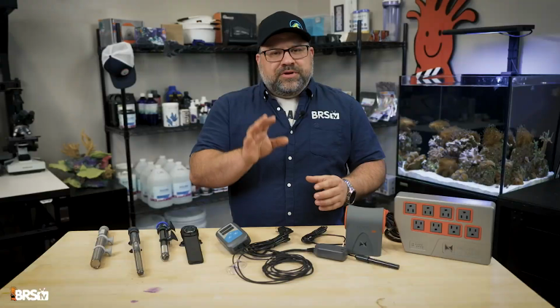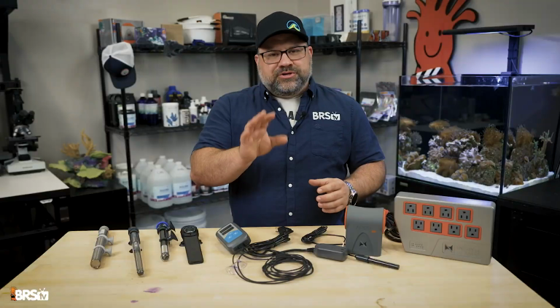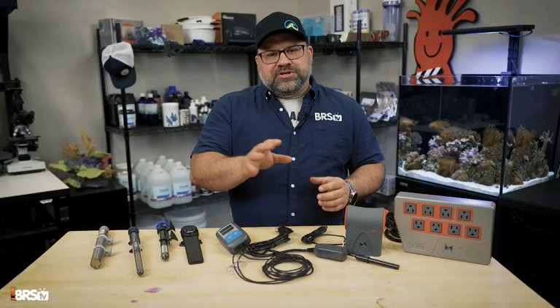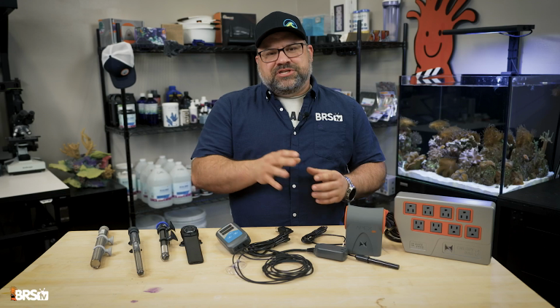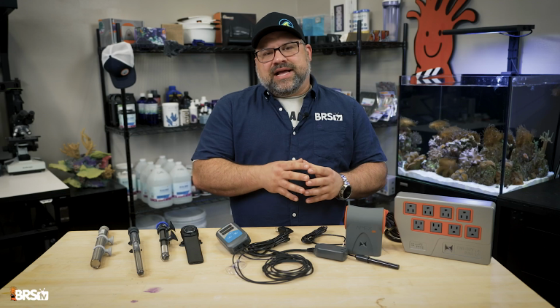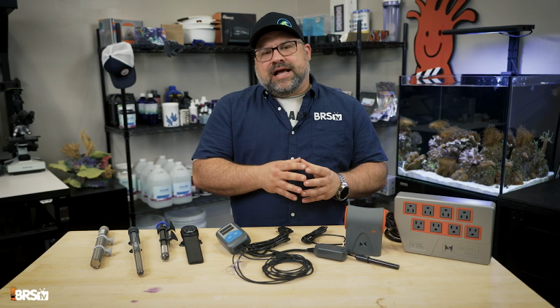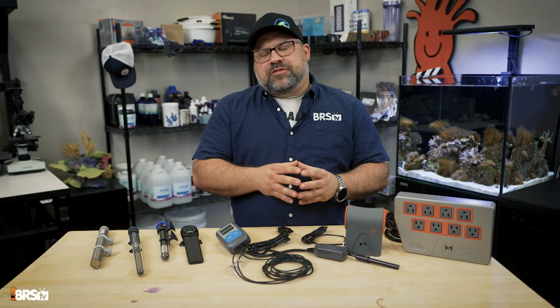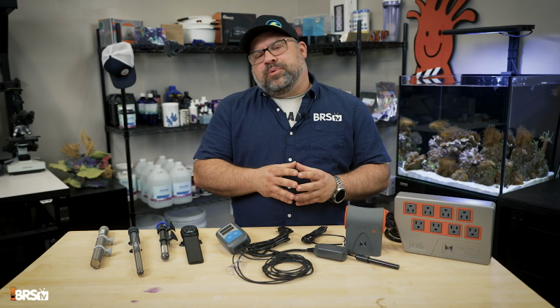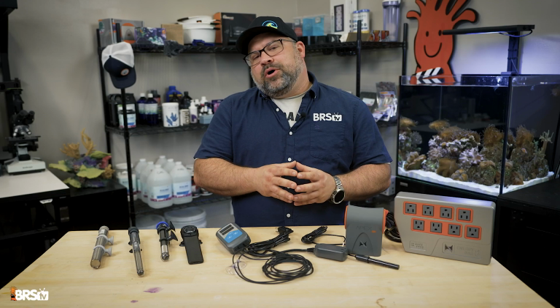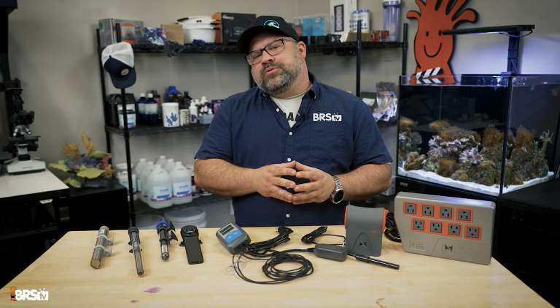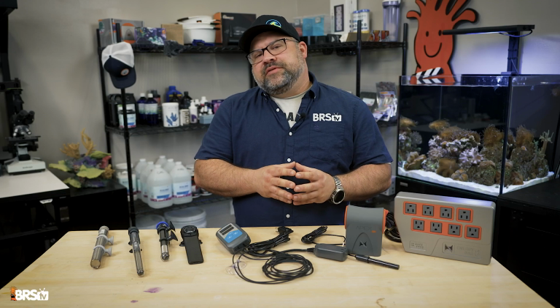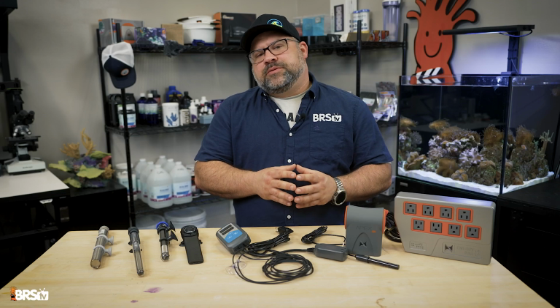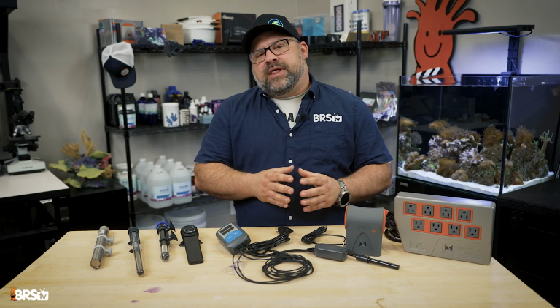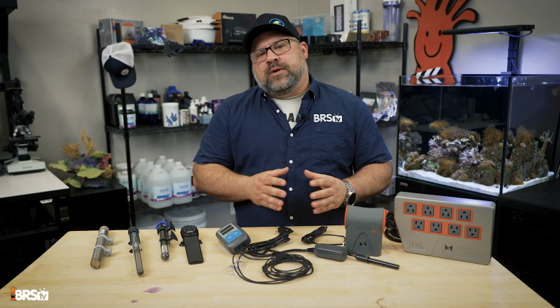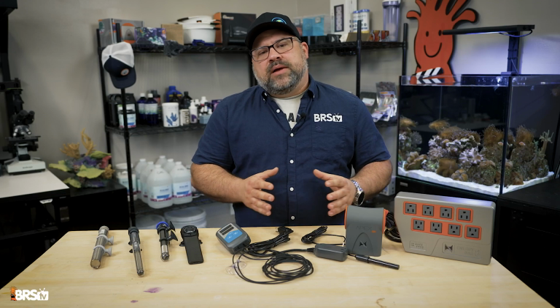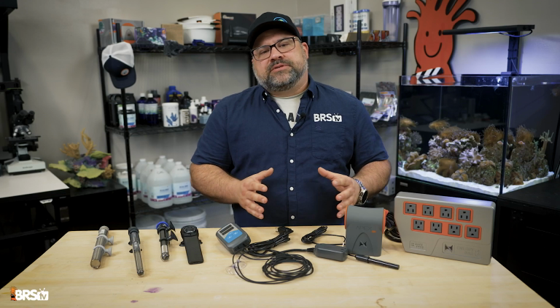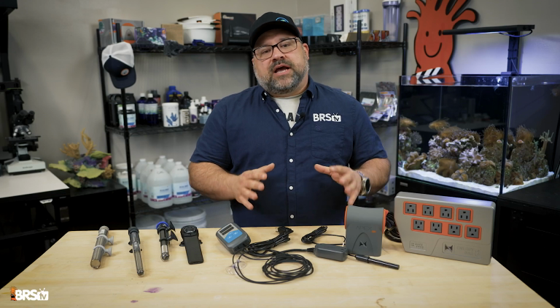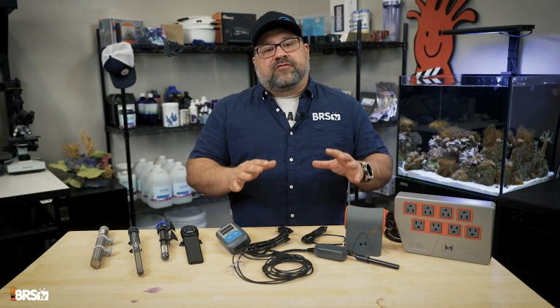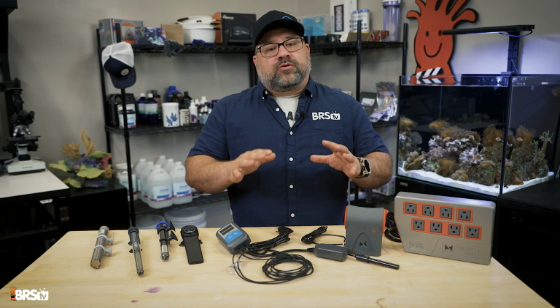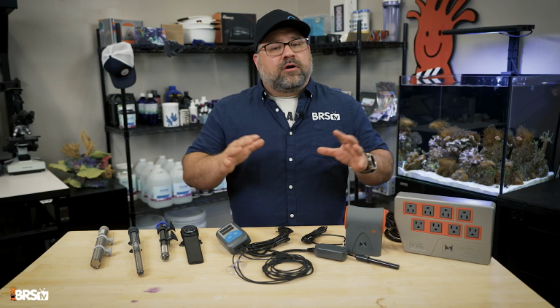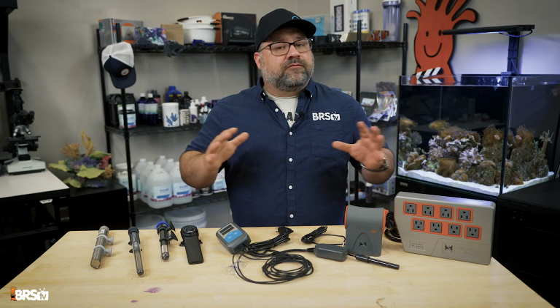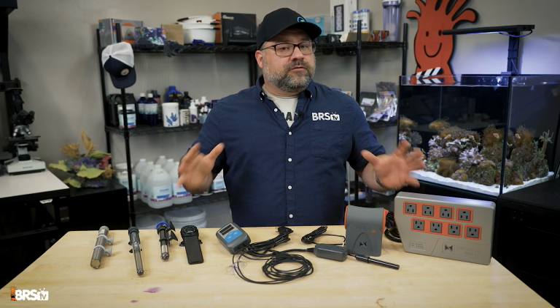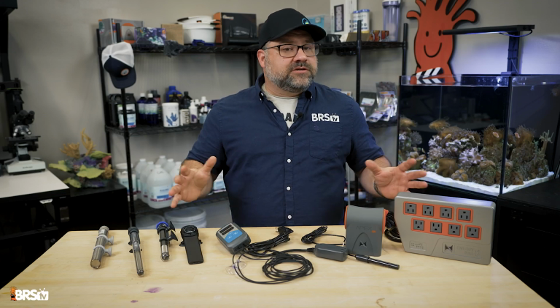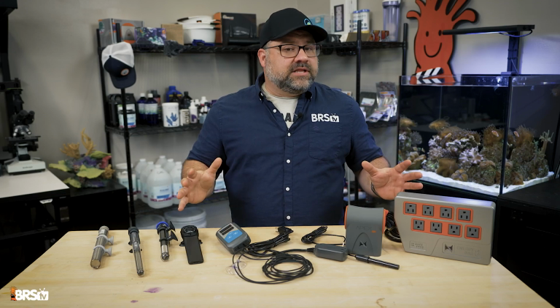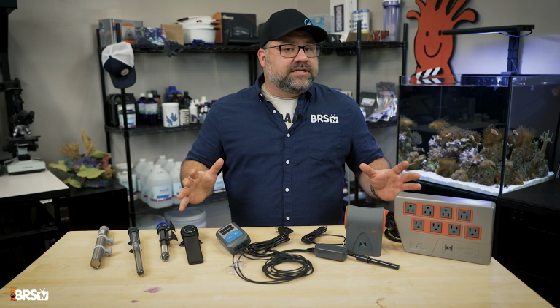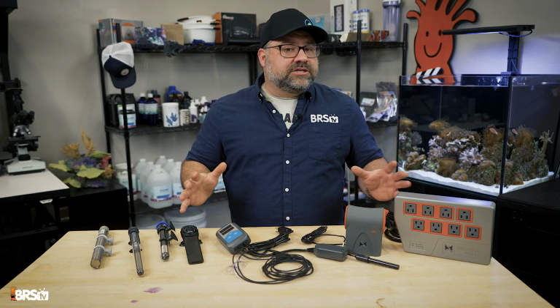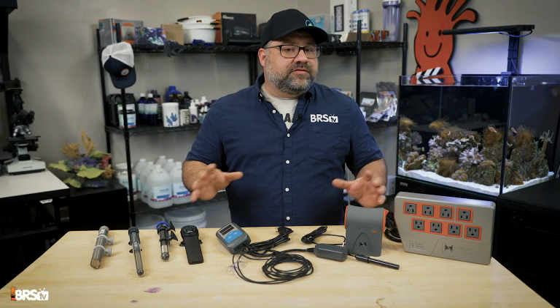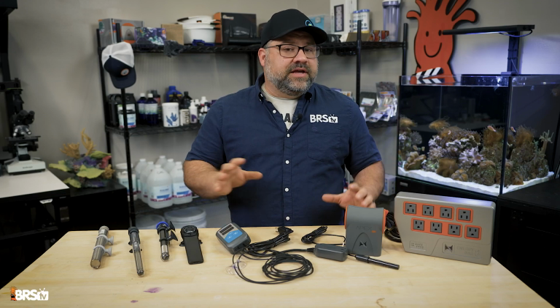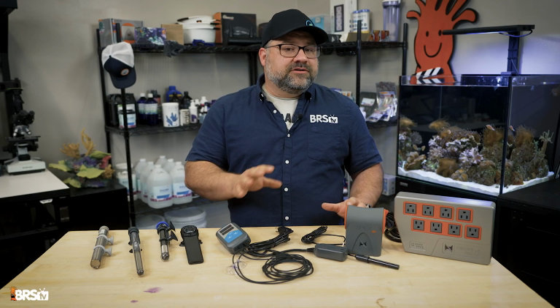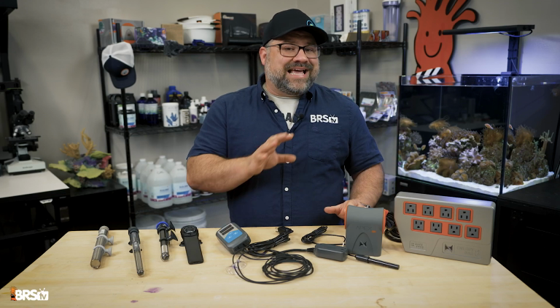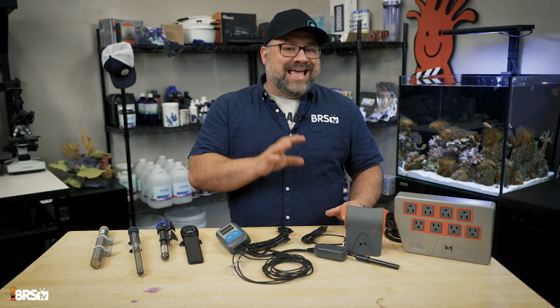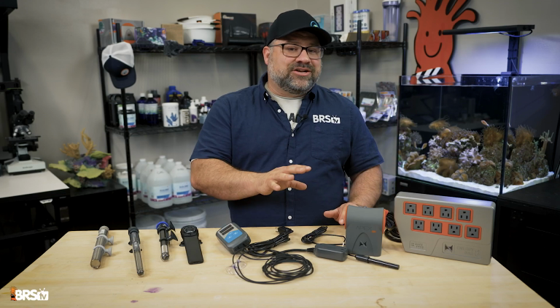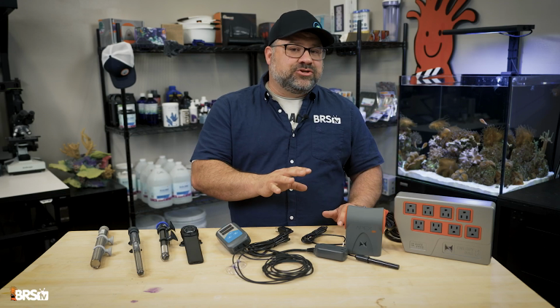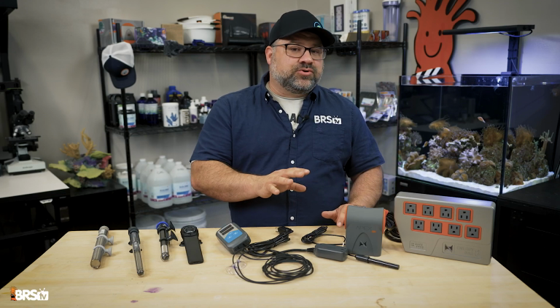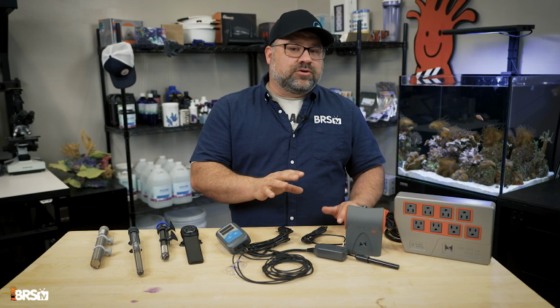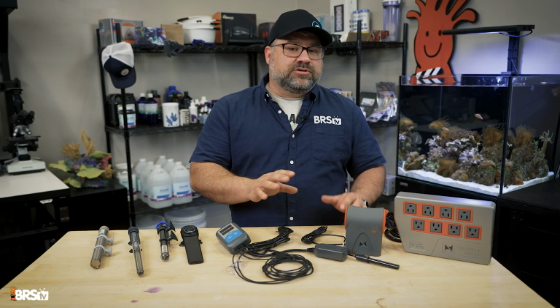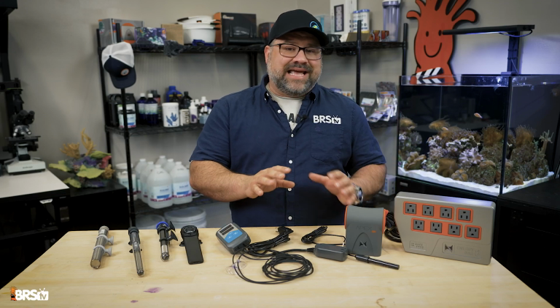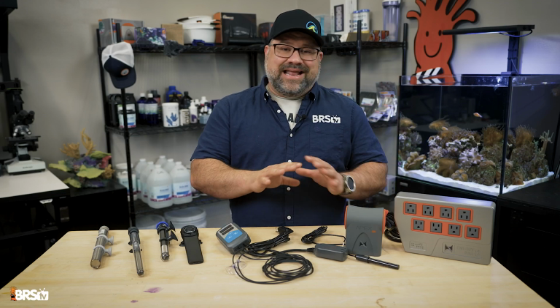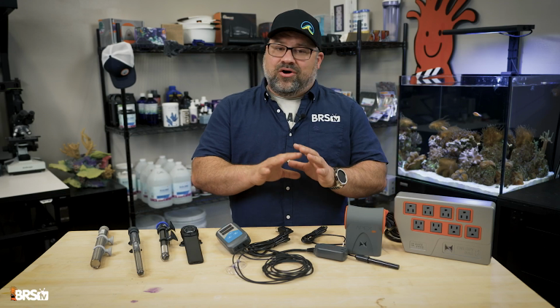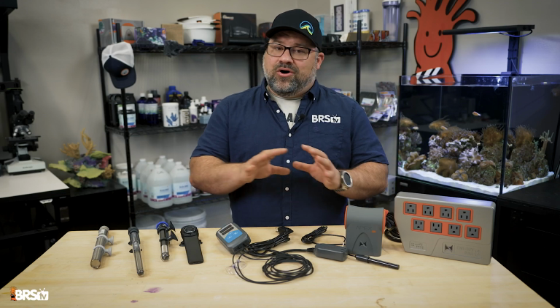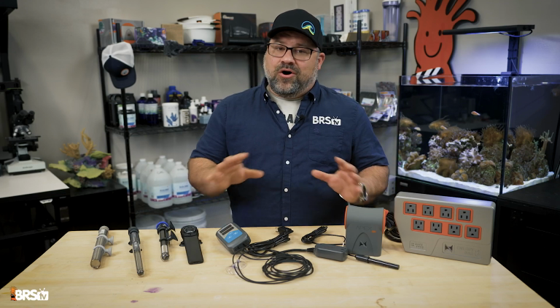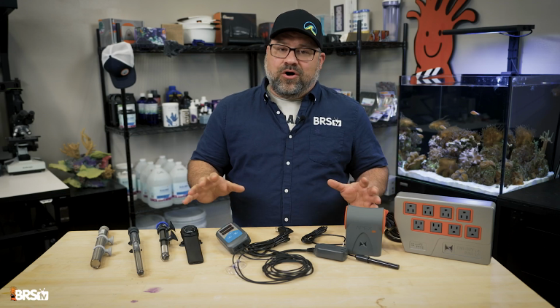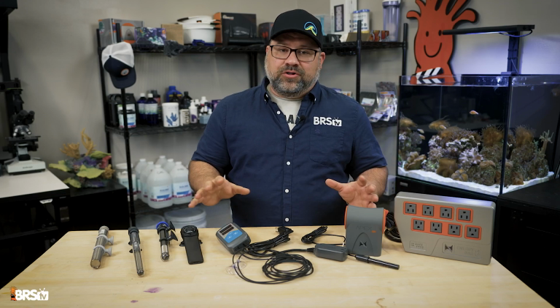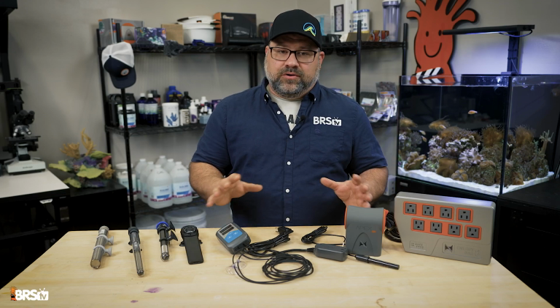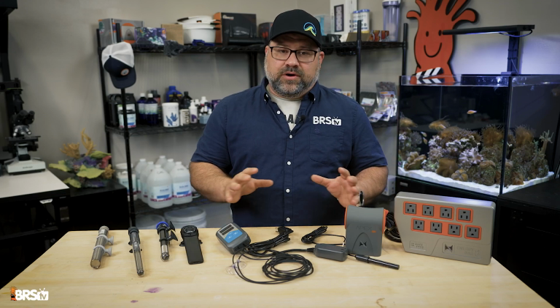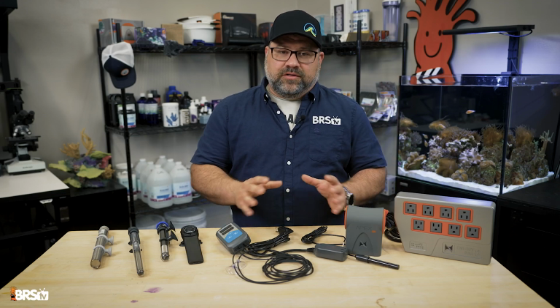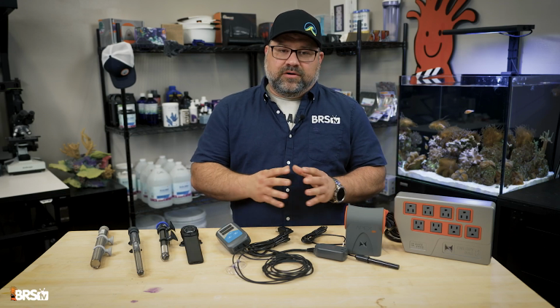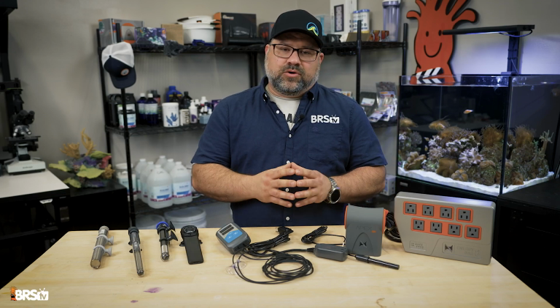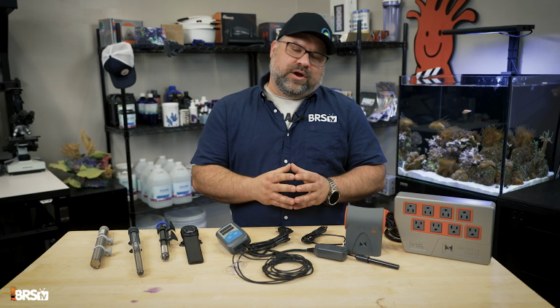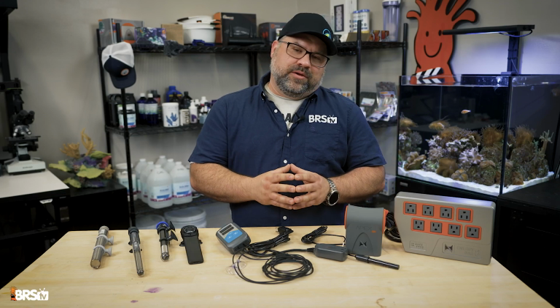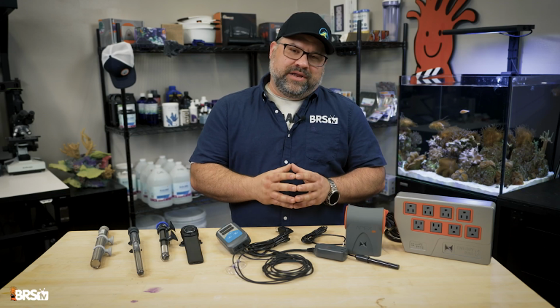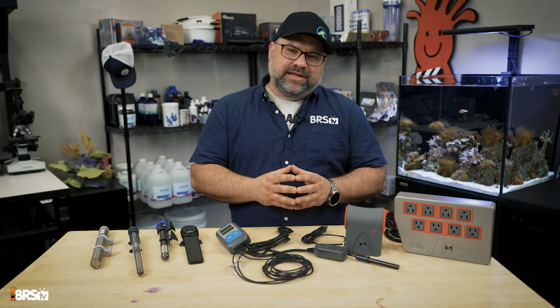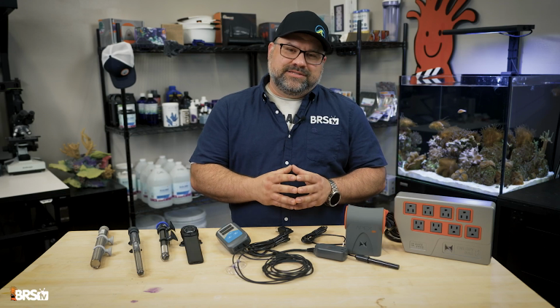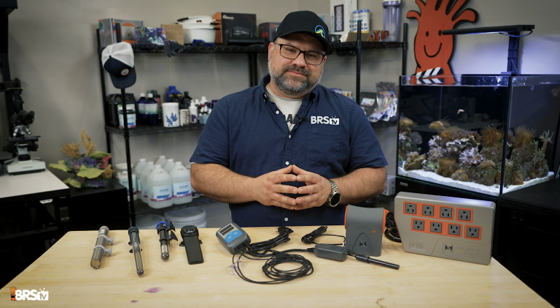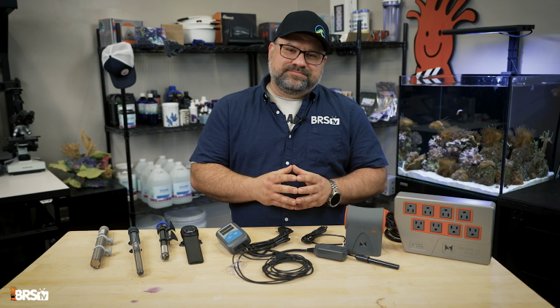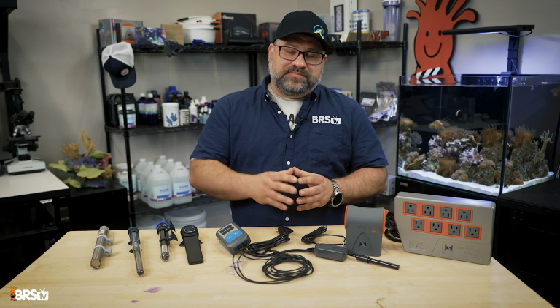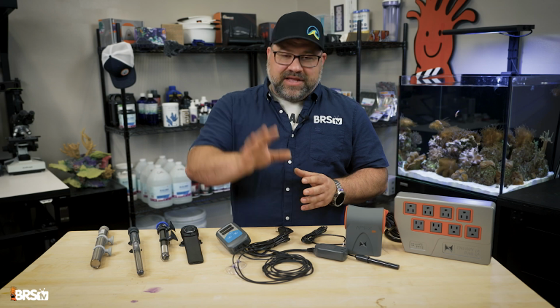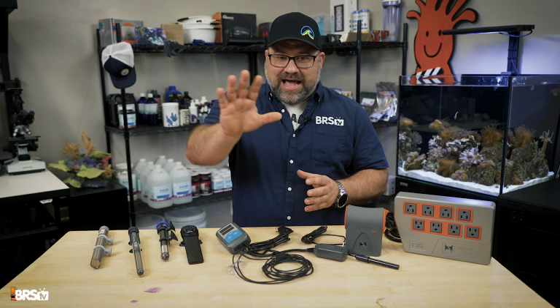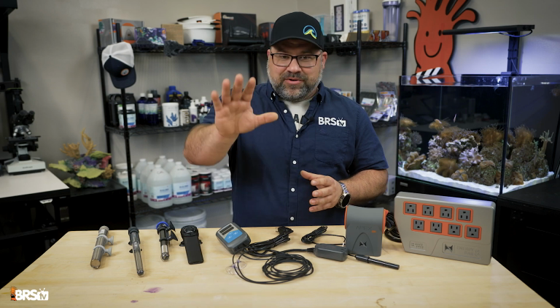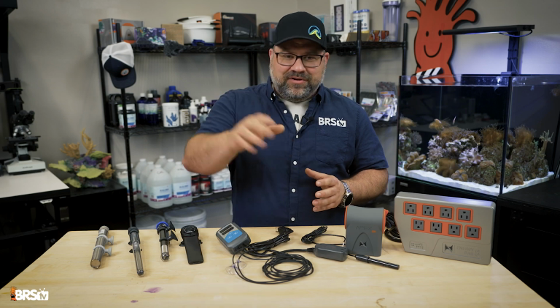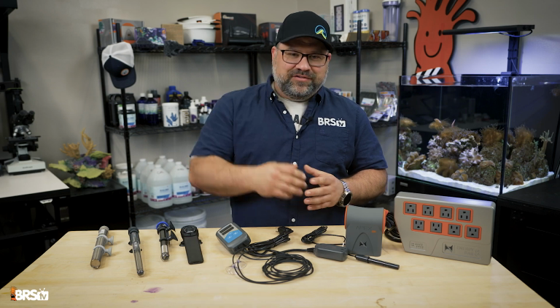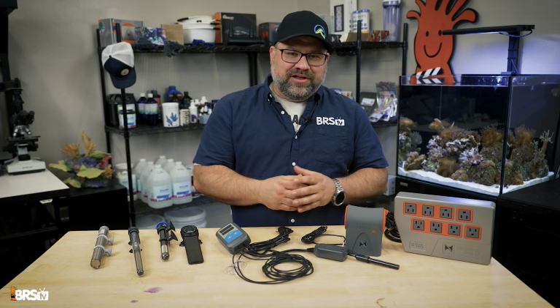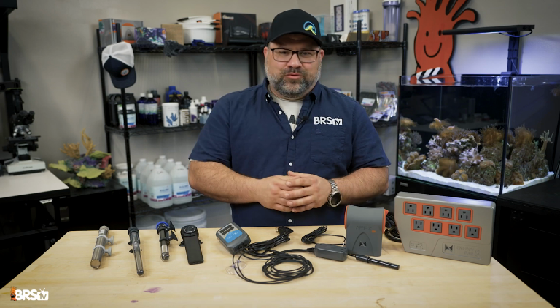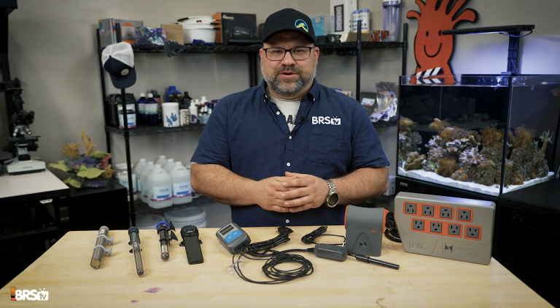Be sure to check out the Bulk Reef Supply website for our full selection of heaters and controllers and all your other aquarium needs. Happy reefing, everyone.